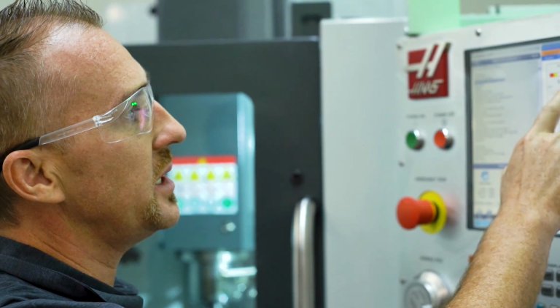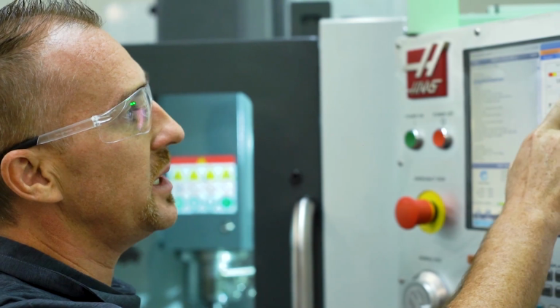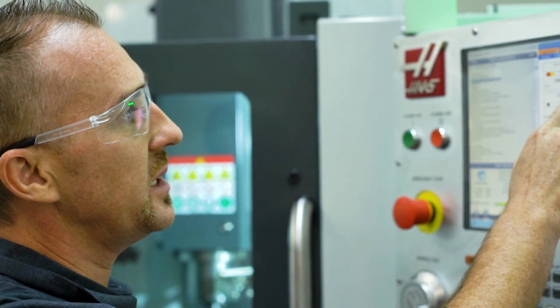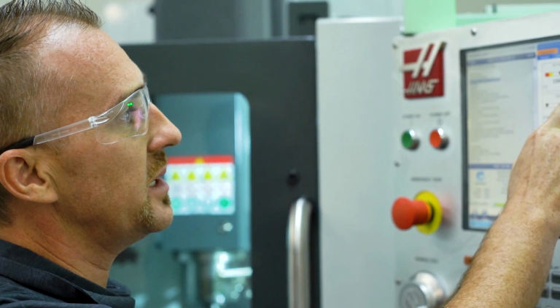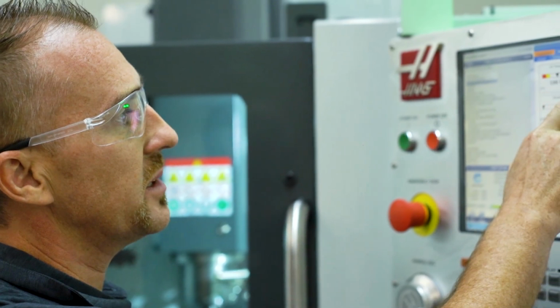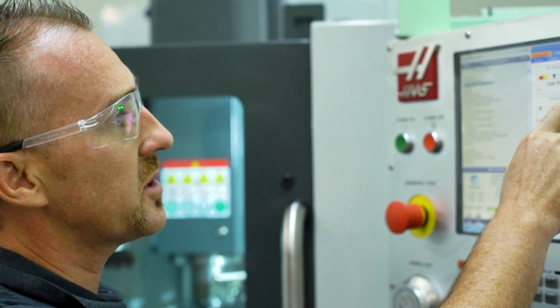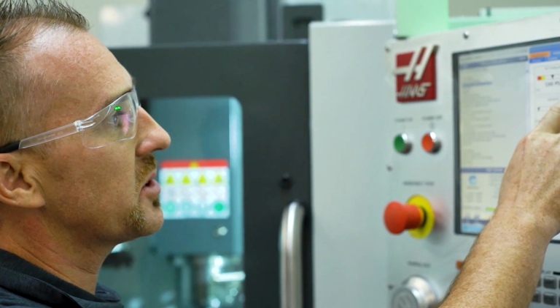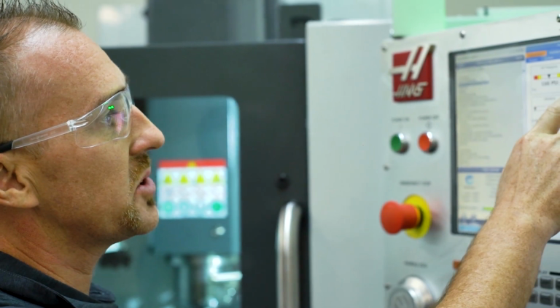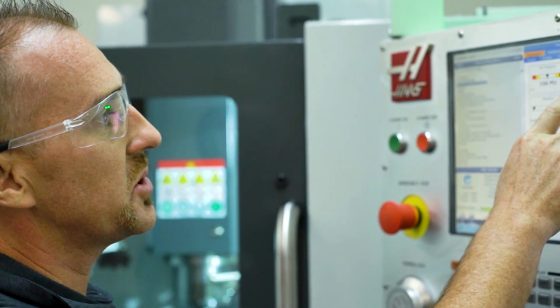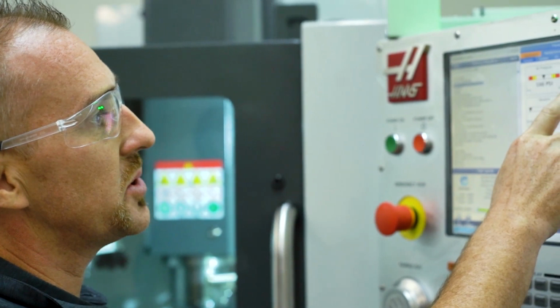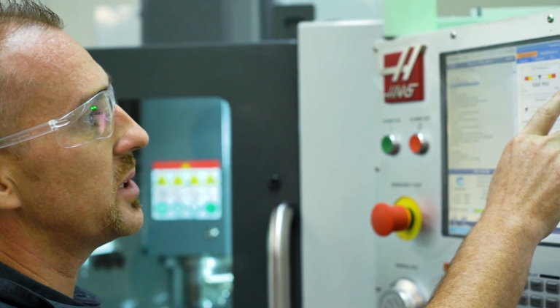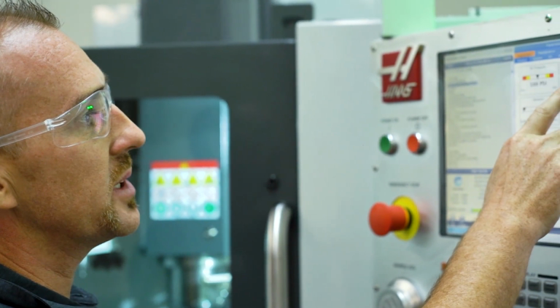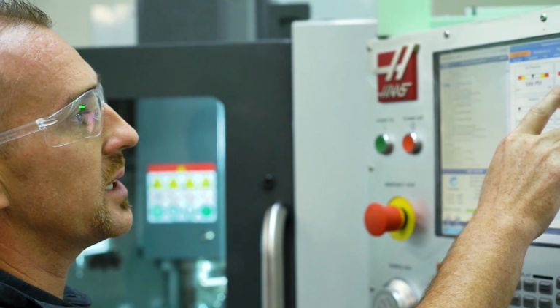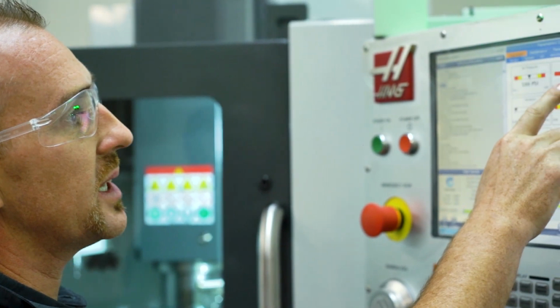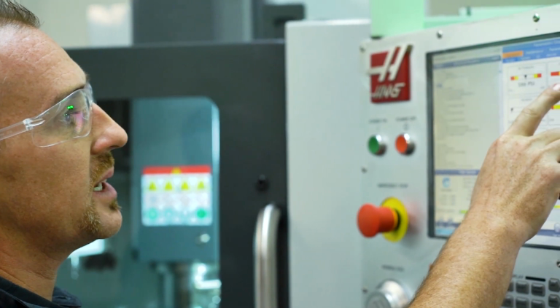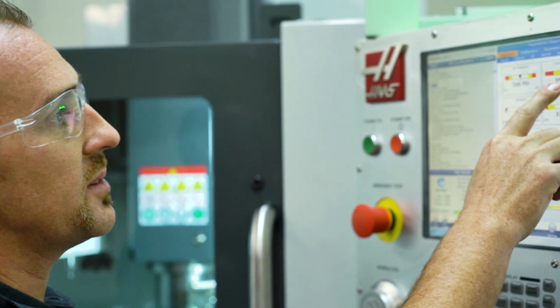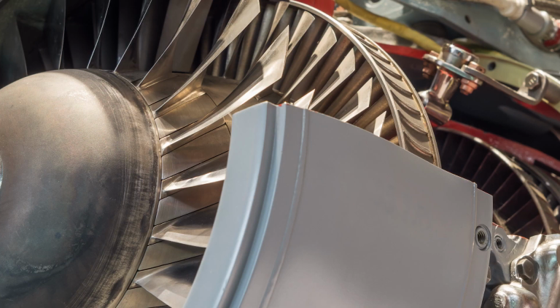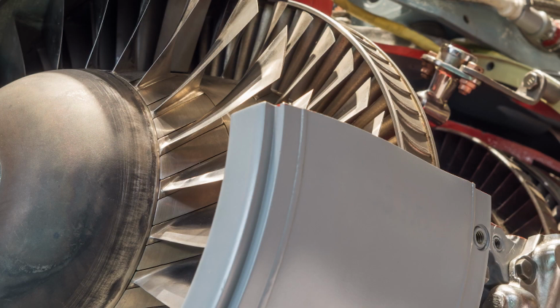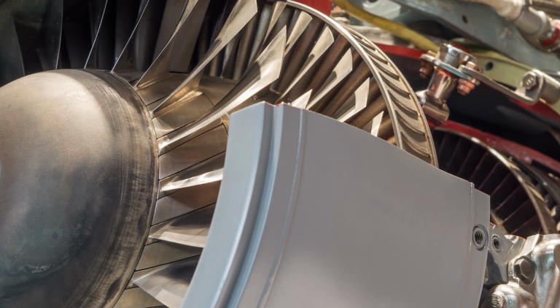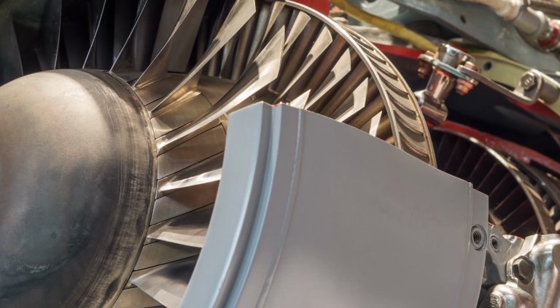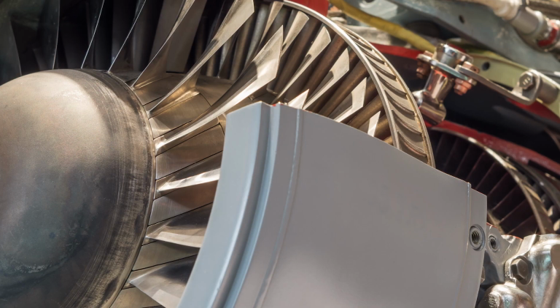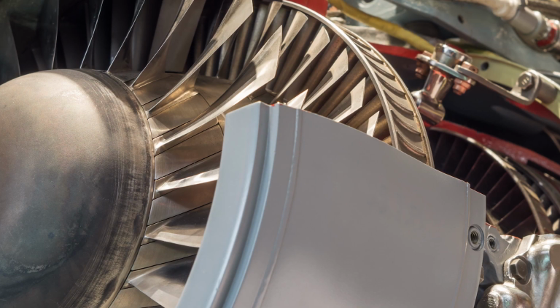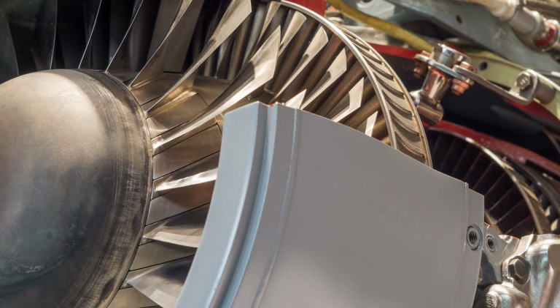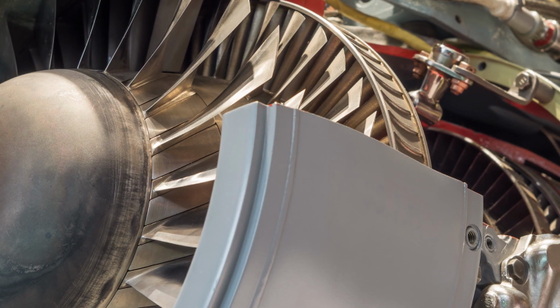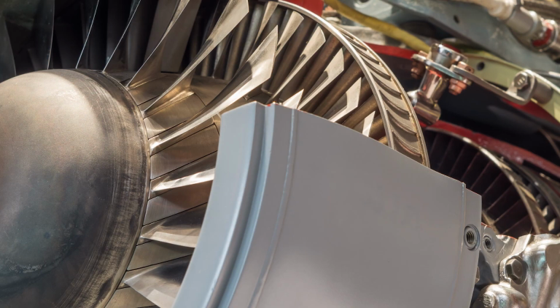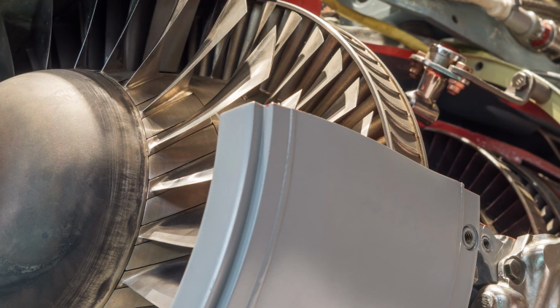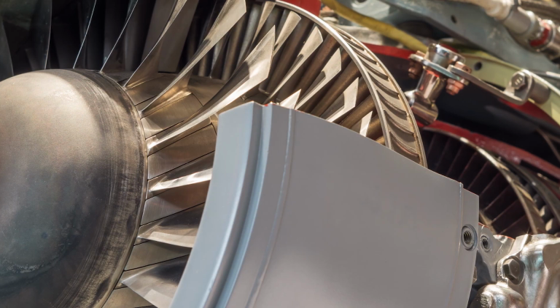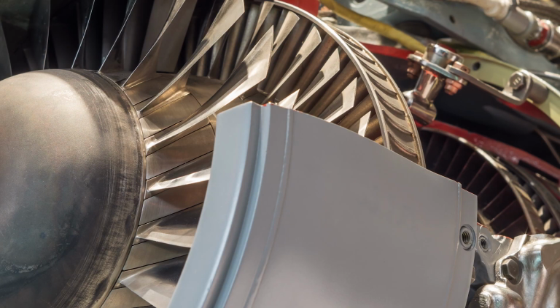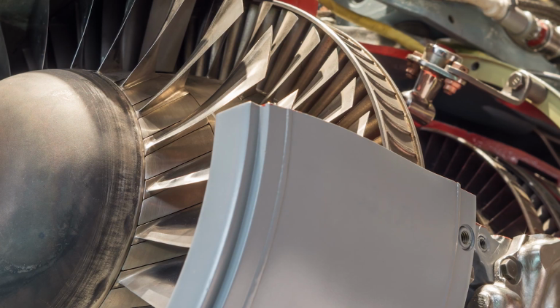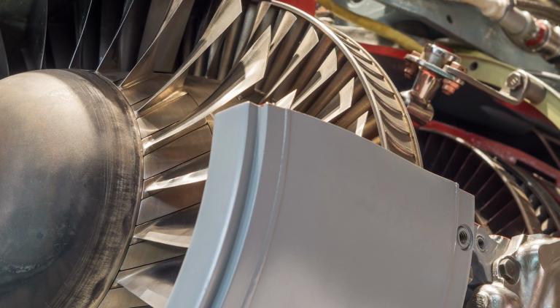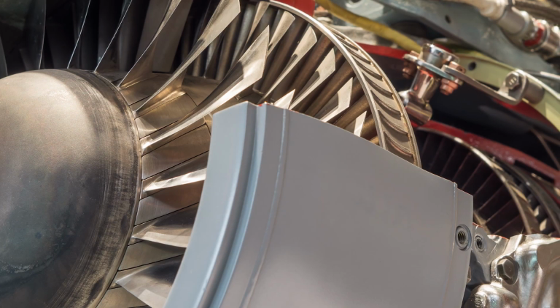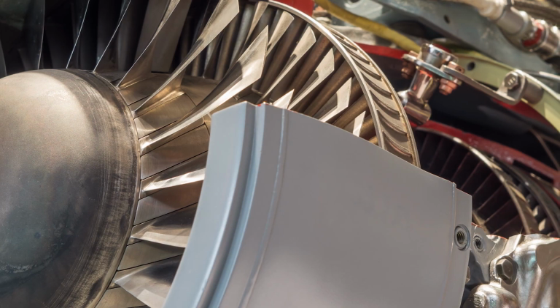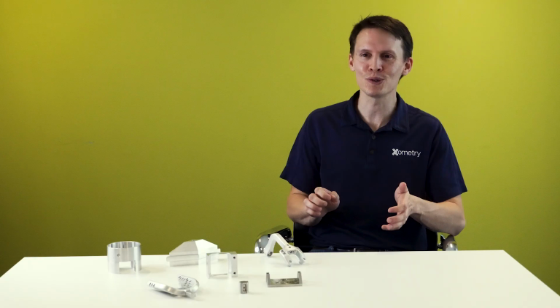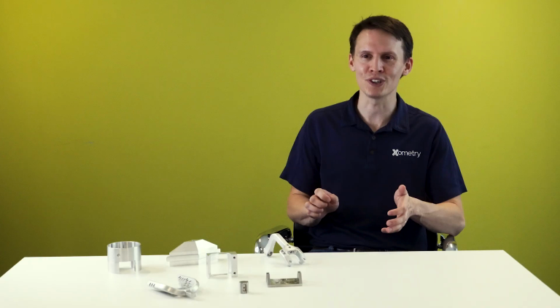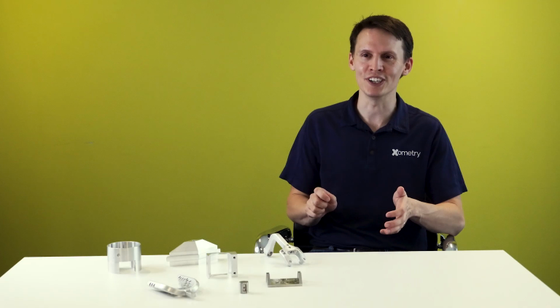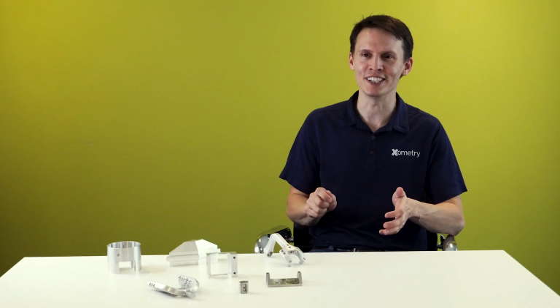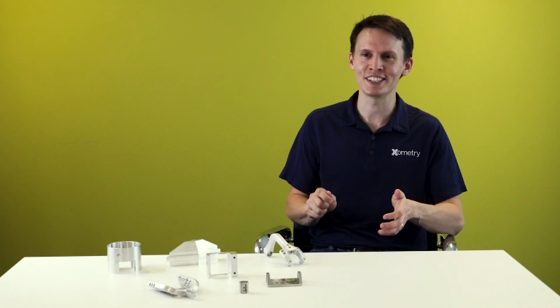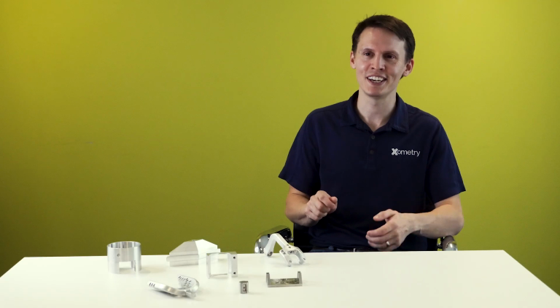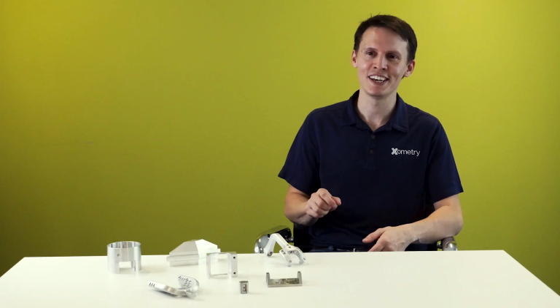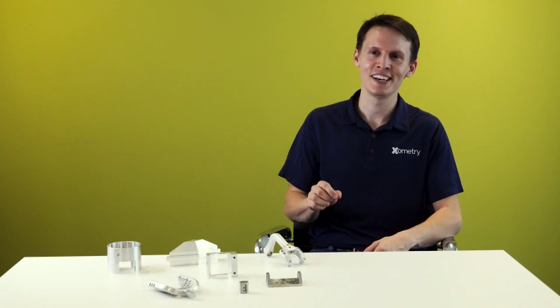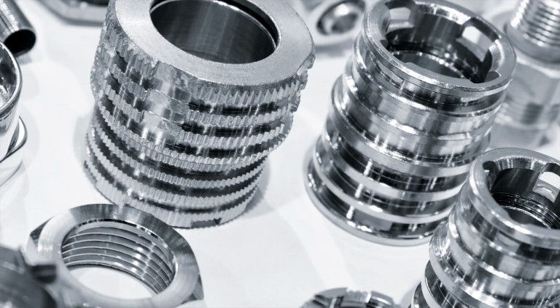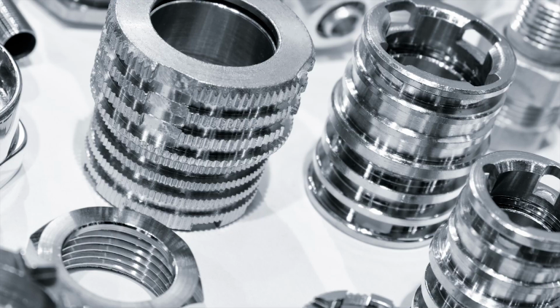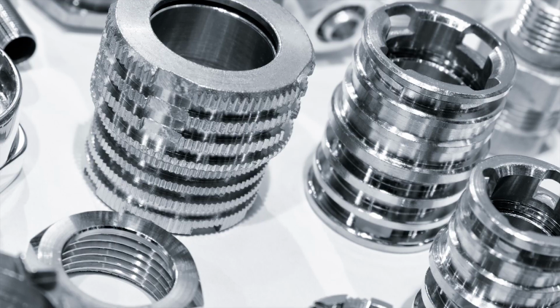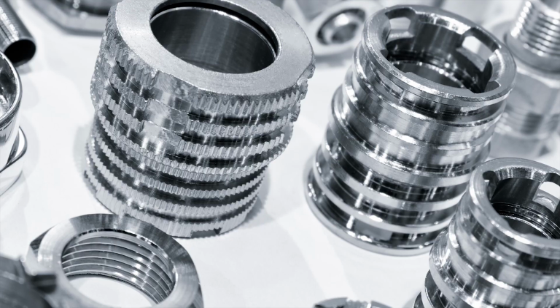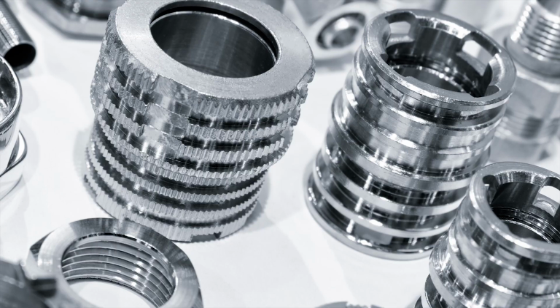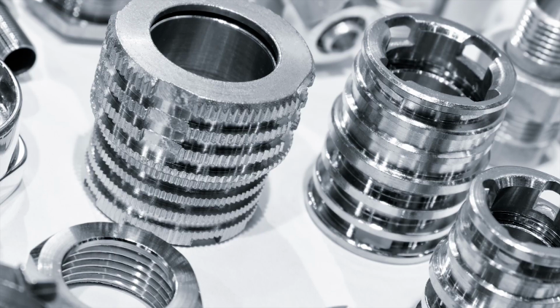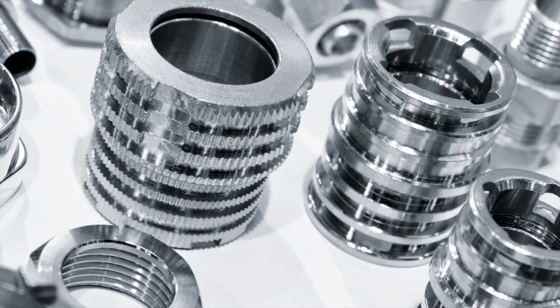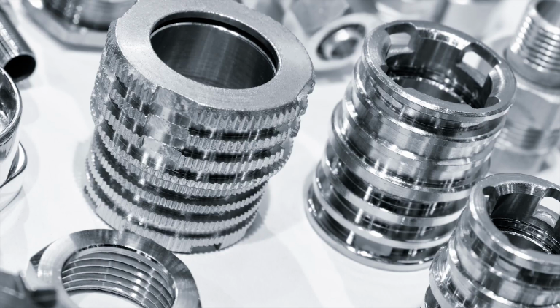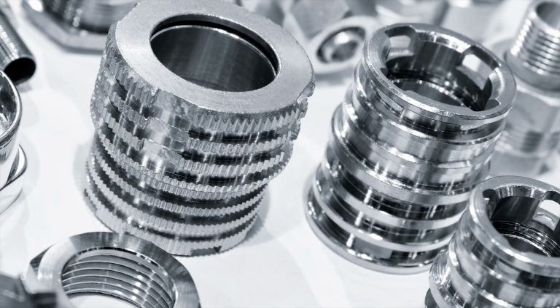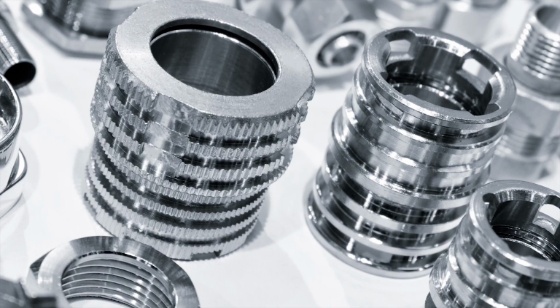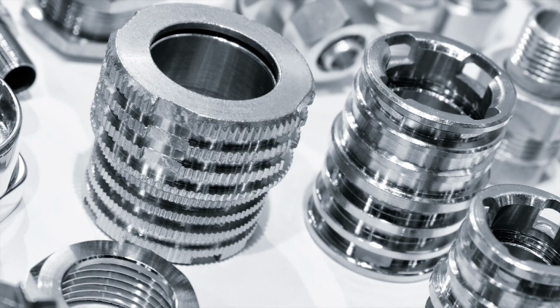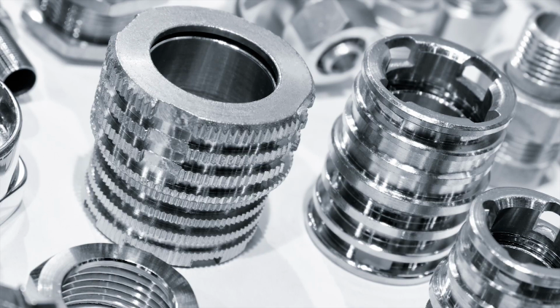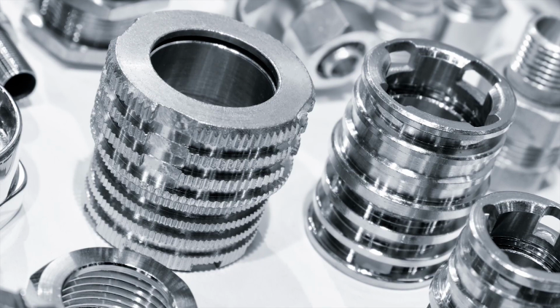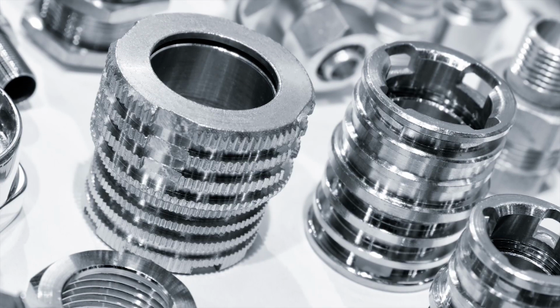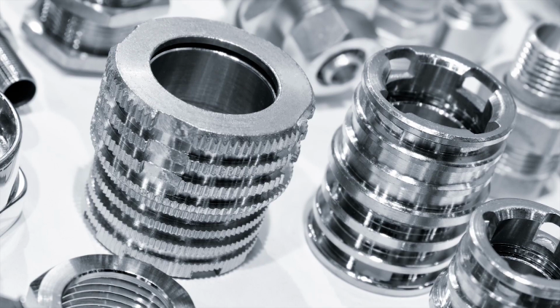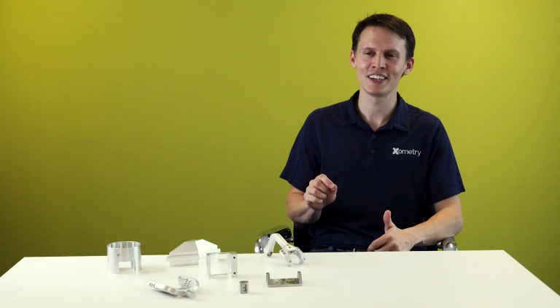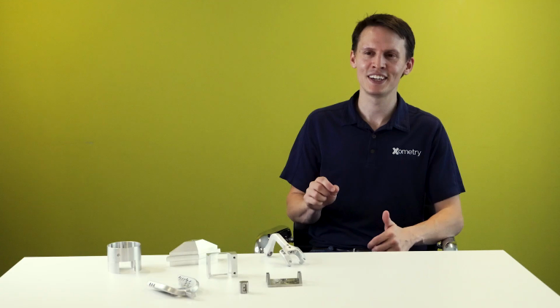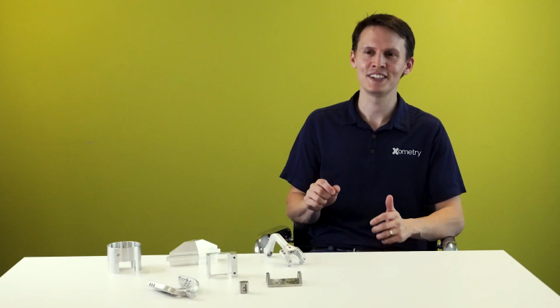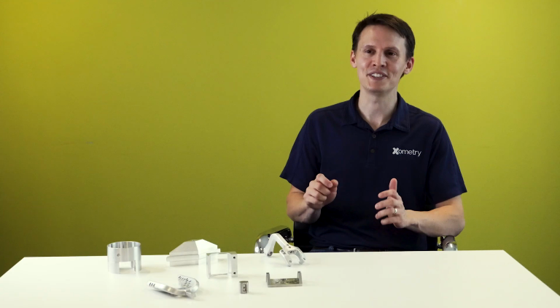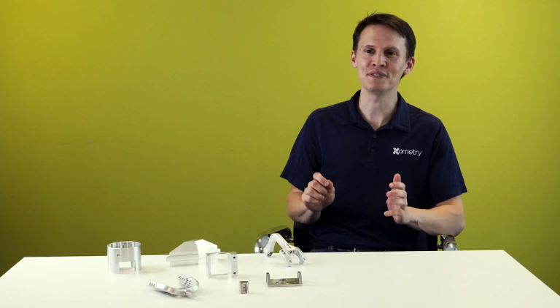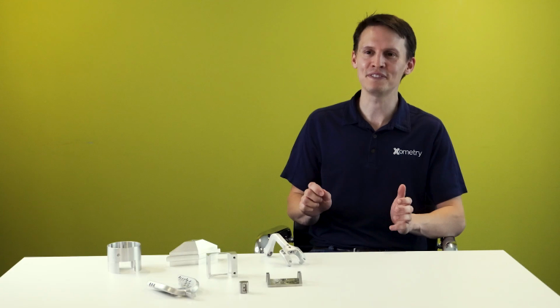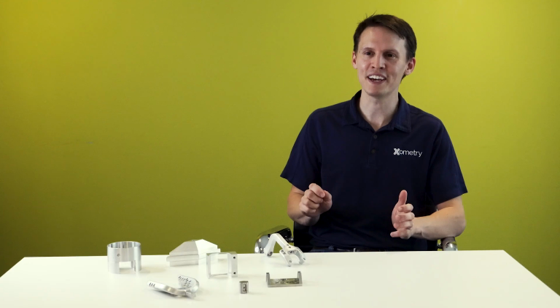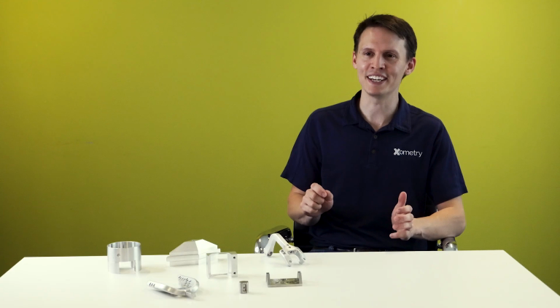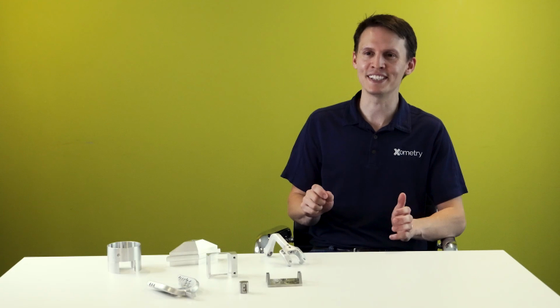CNC machining is perfect for aerospace, commercial goods, industrial products, and defense.